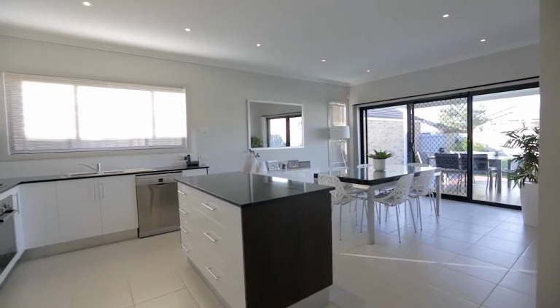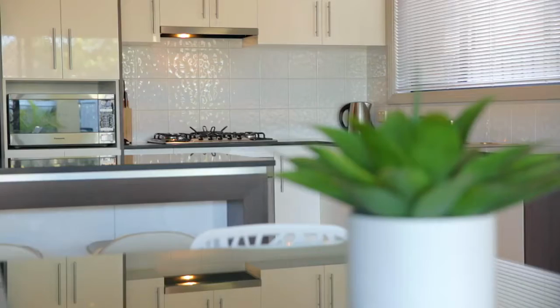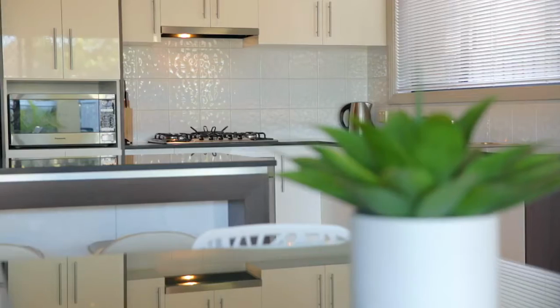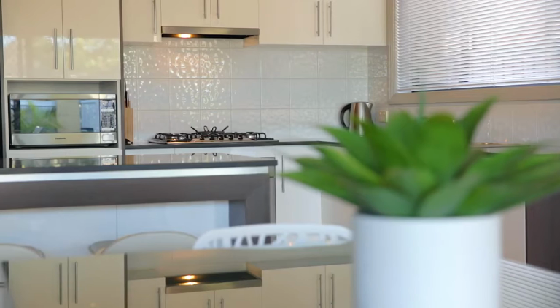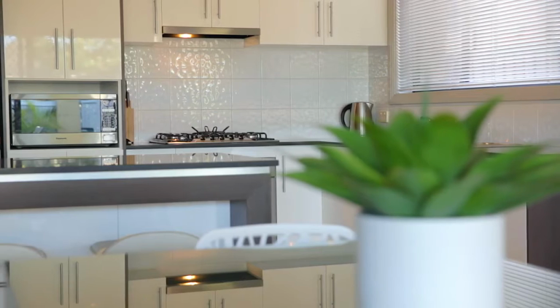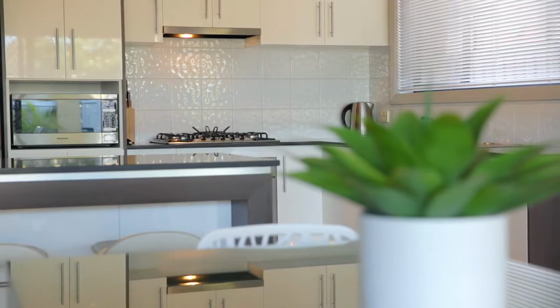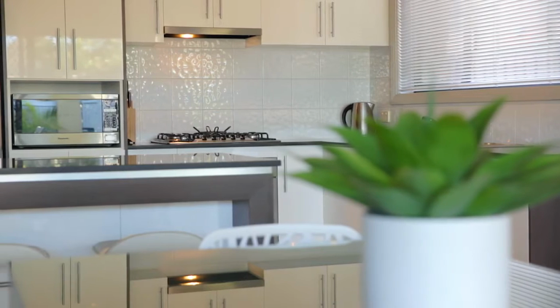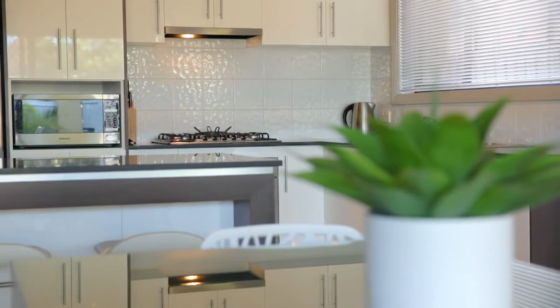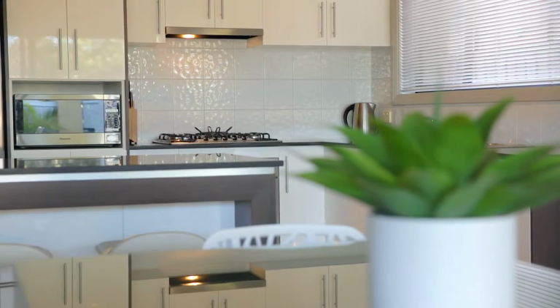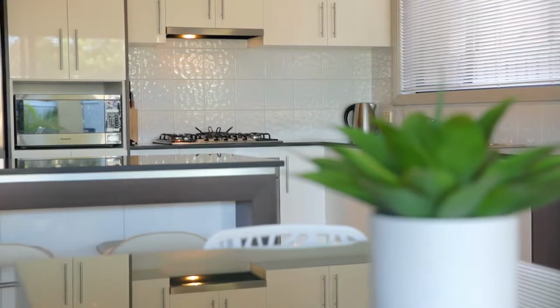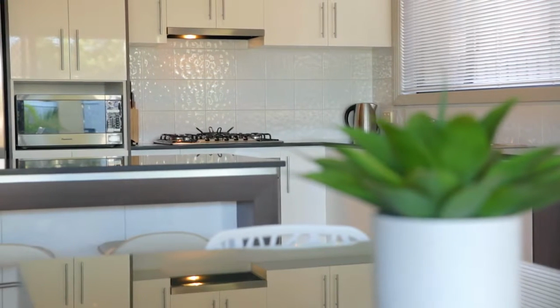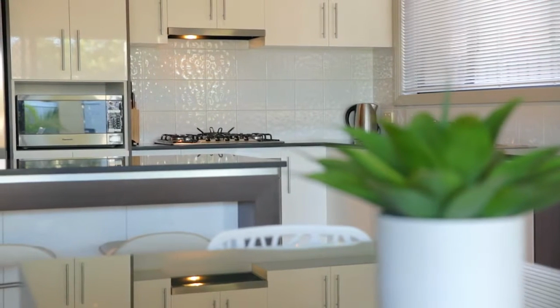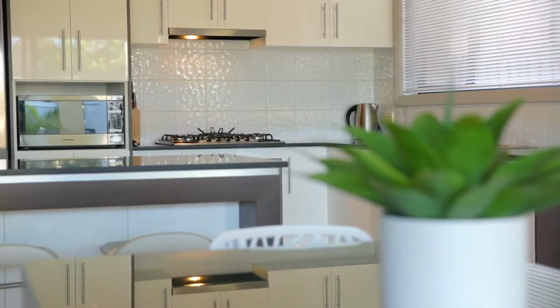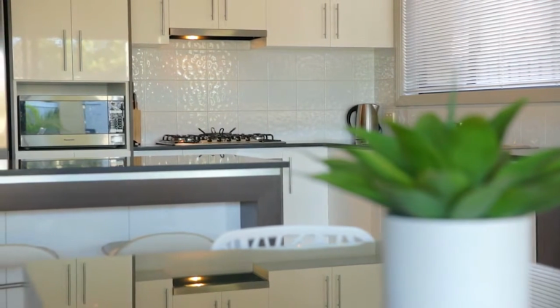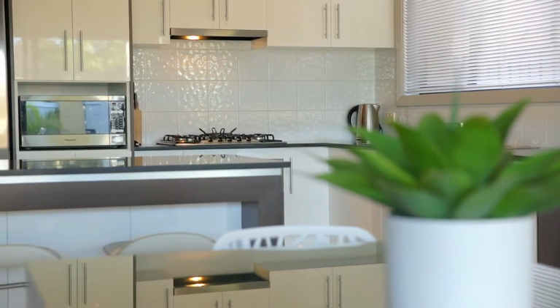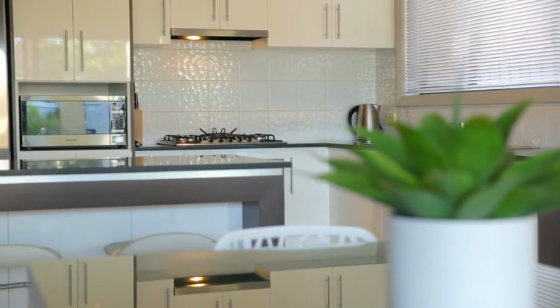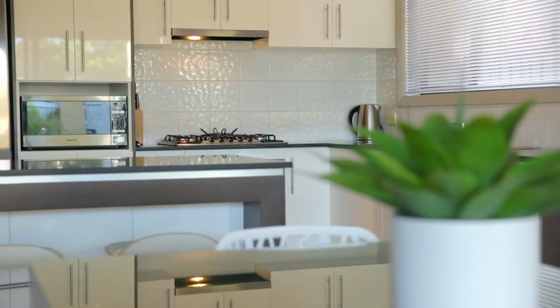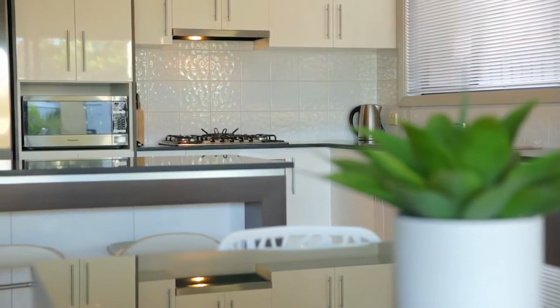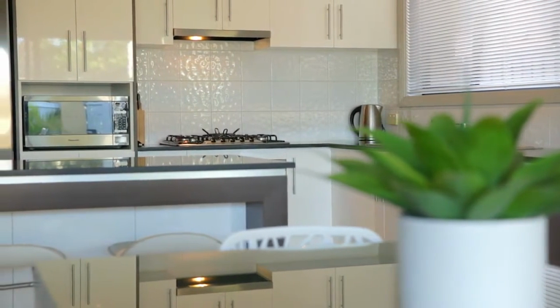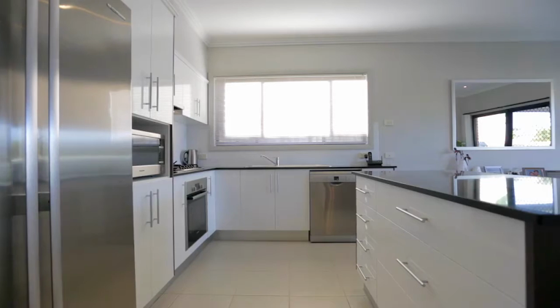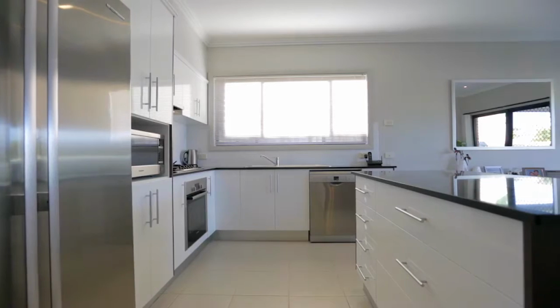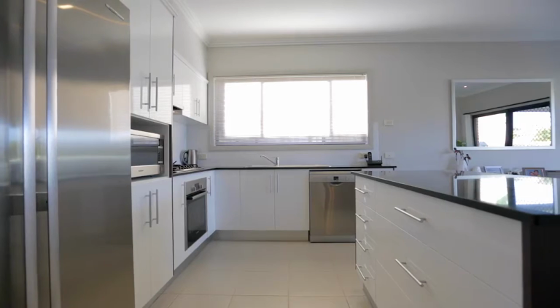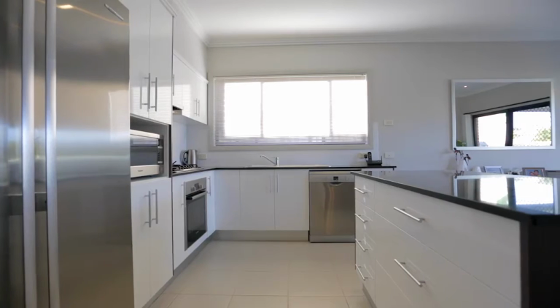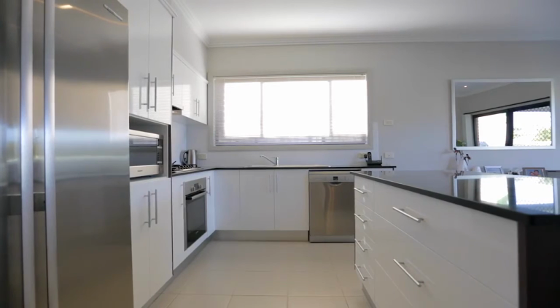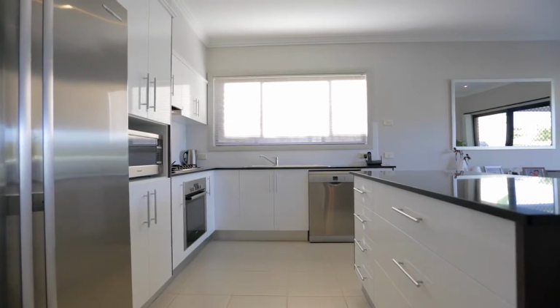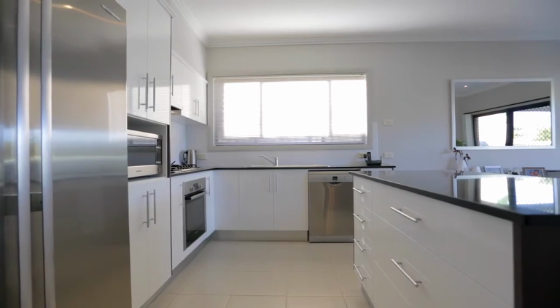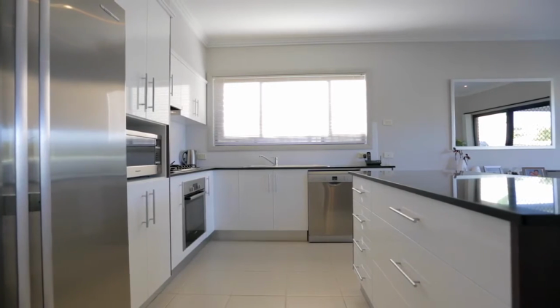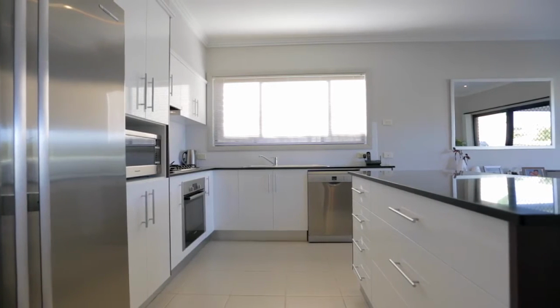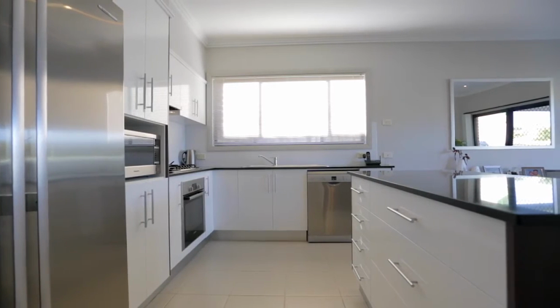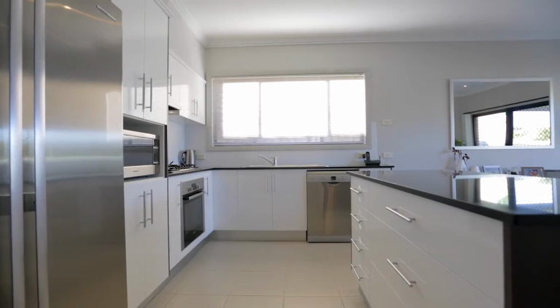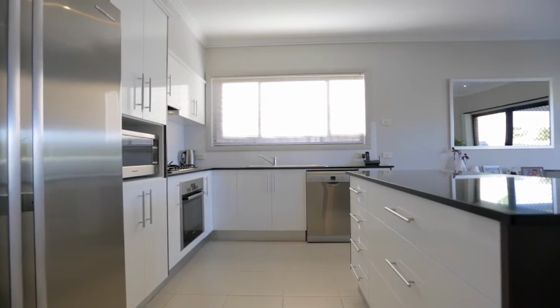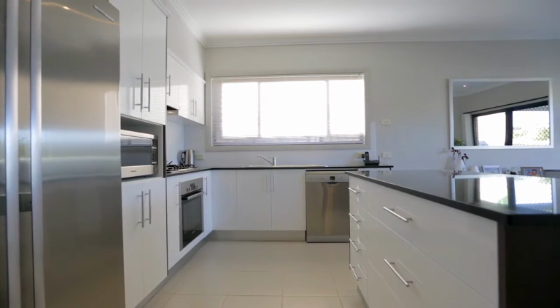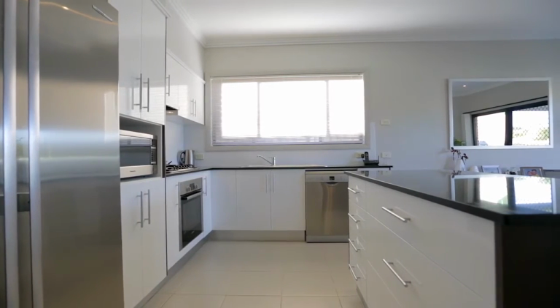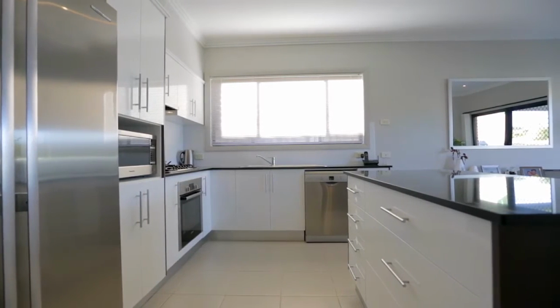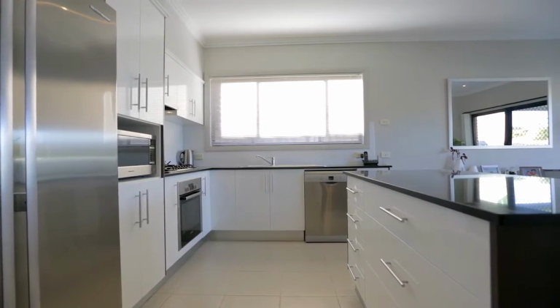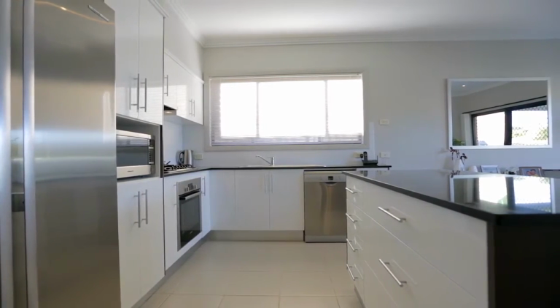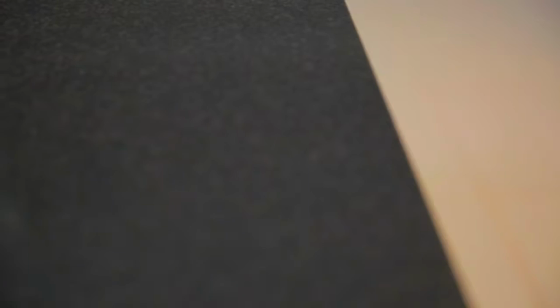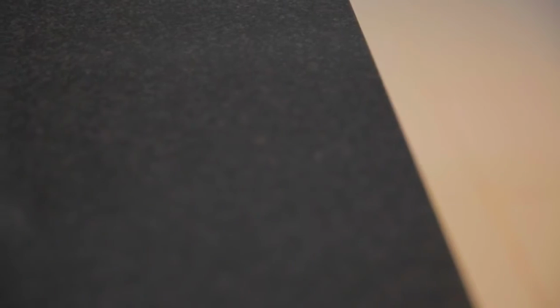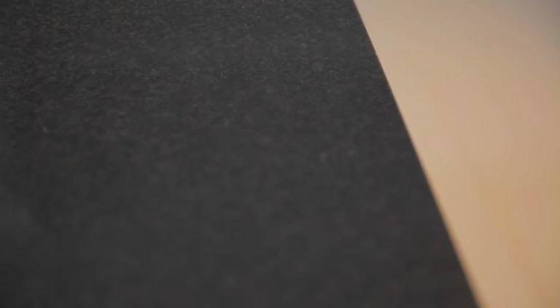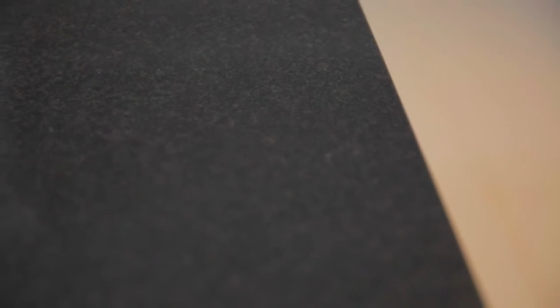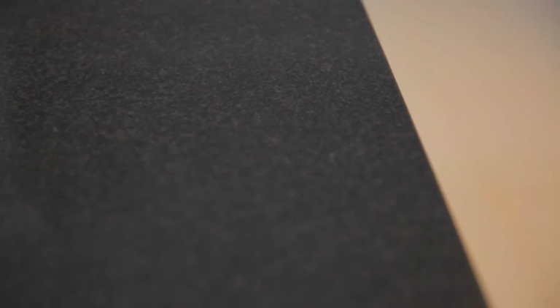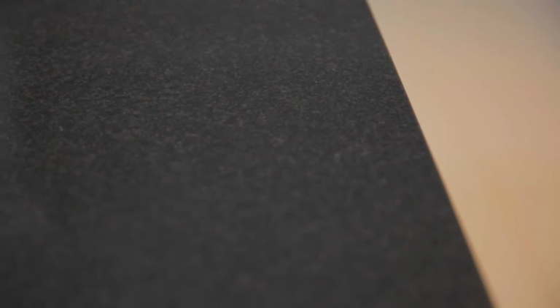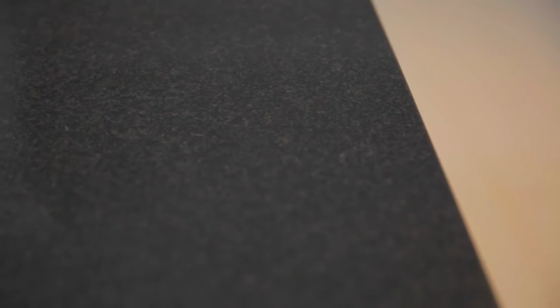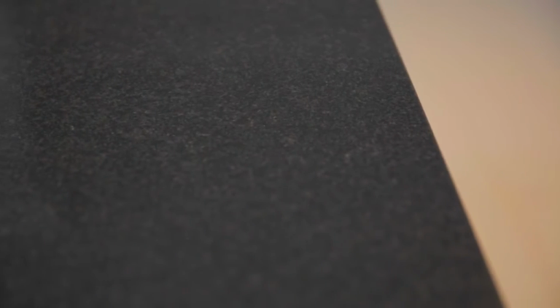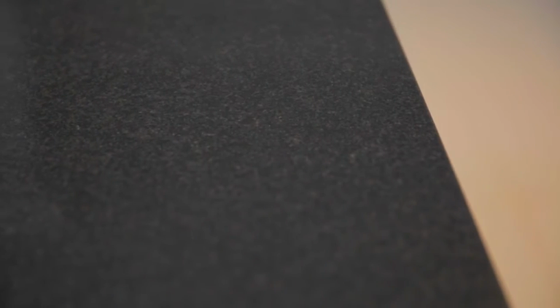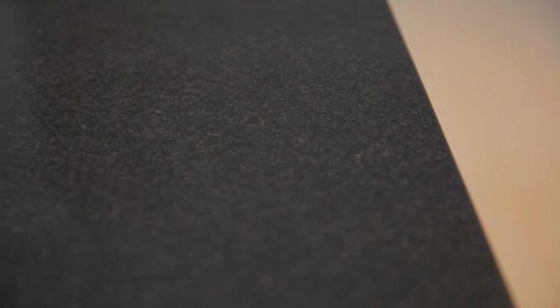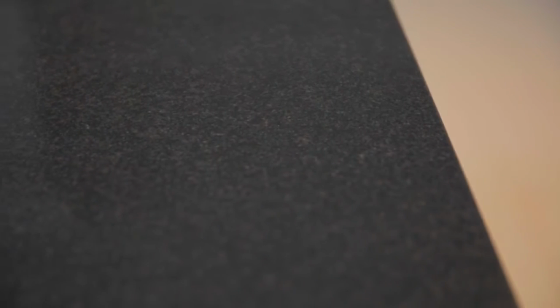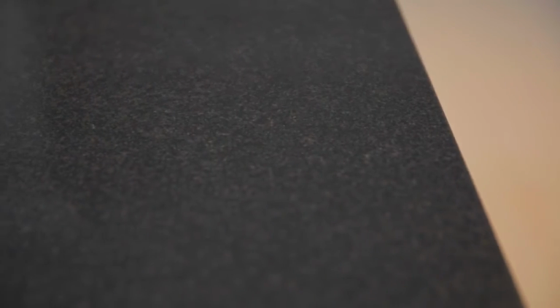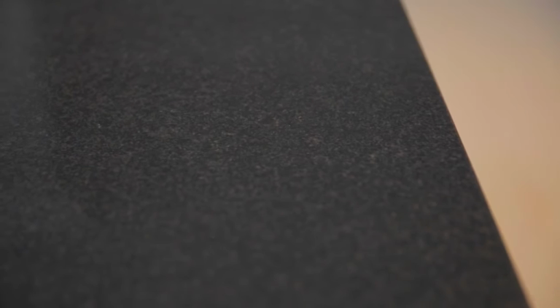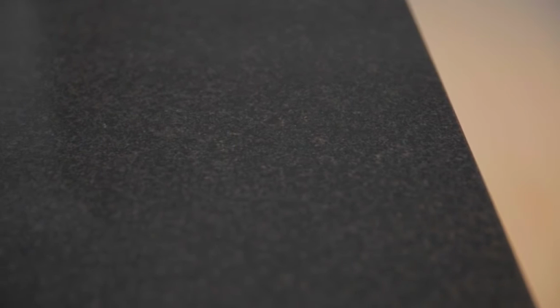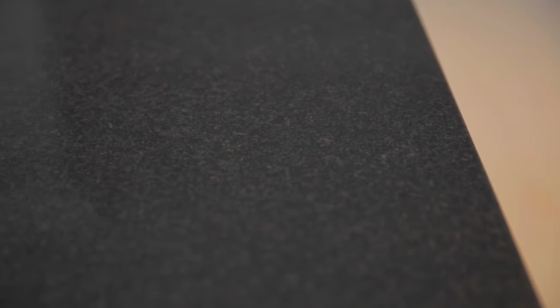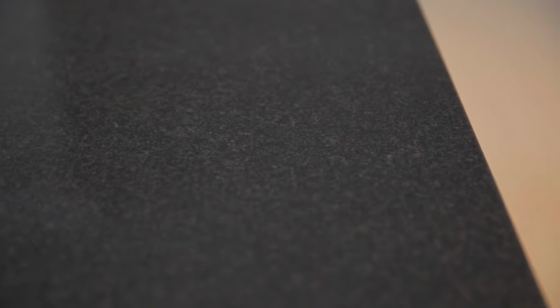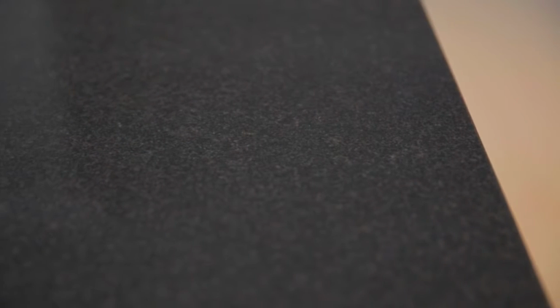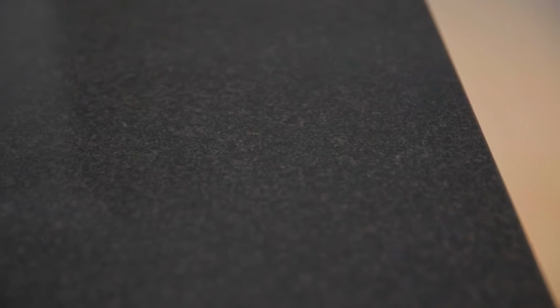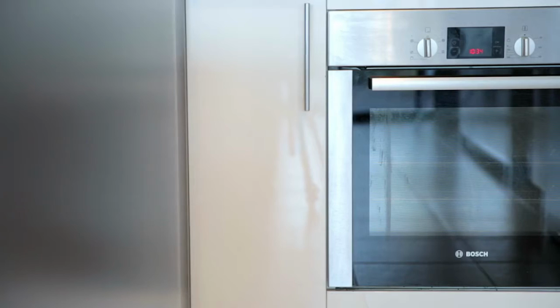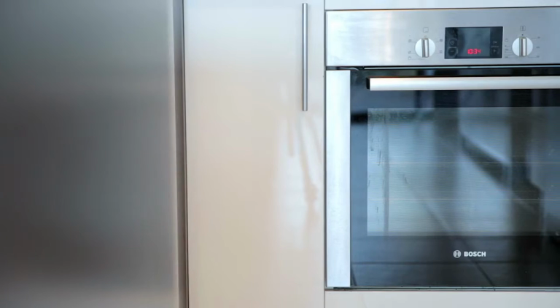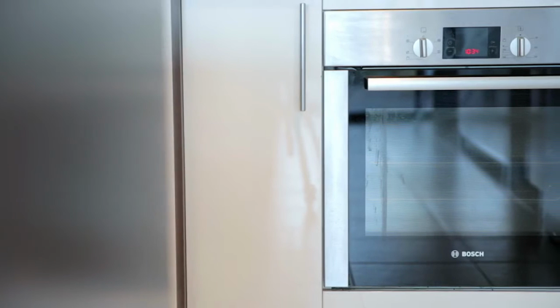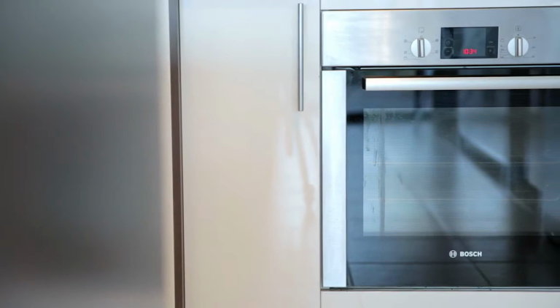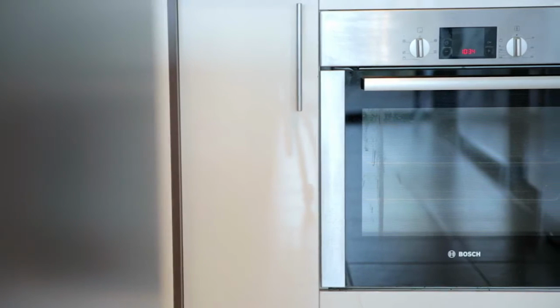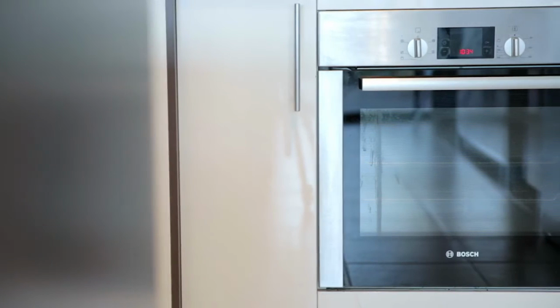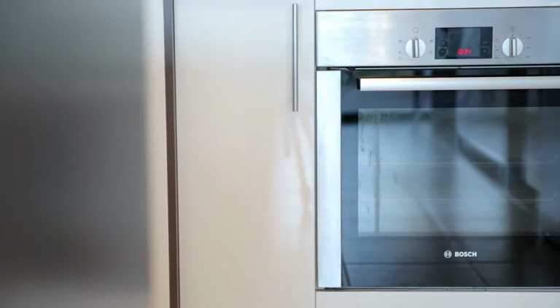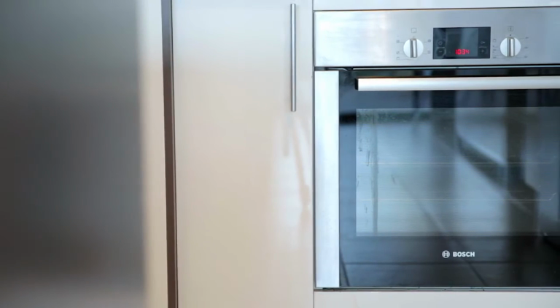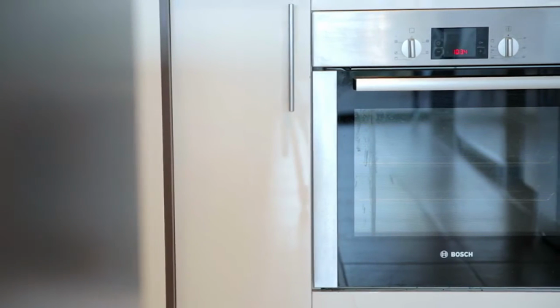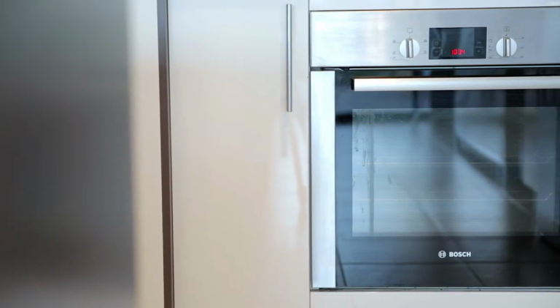The stylish designer kitchen boasts granite bench tops and Italian designed high-grade stainless steel appliances with a dishwasher.